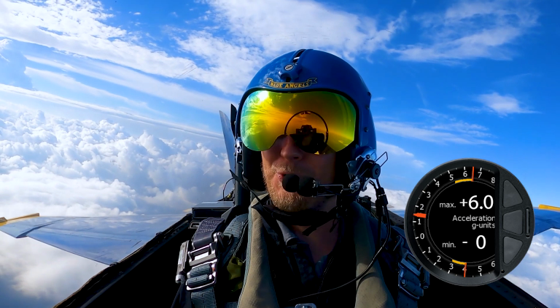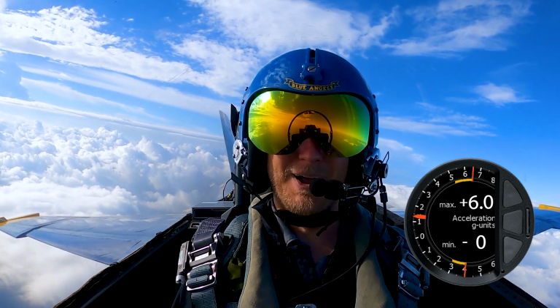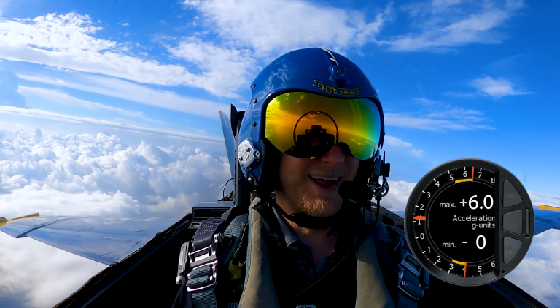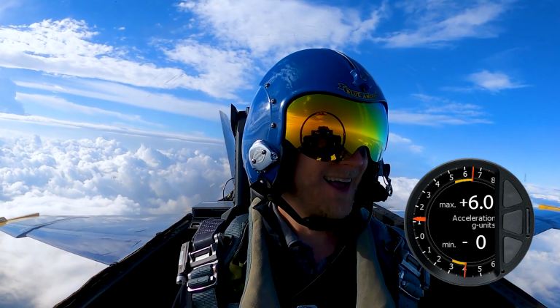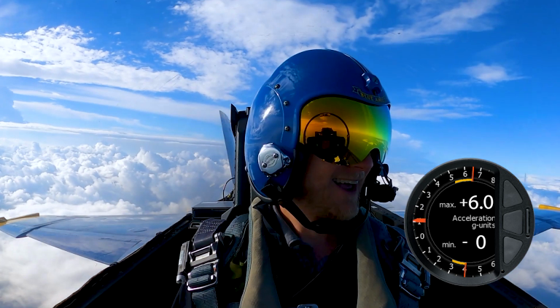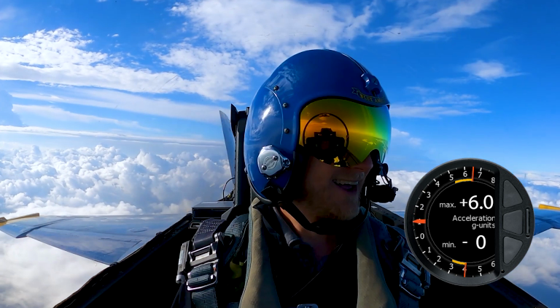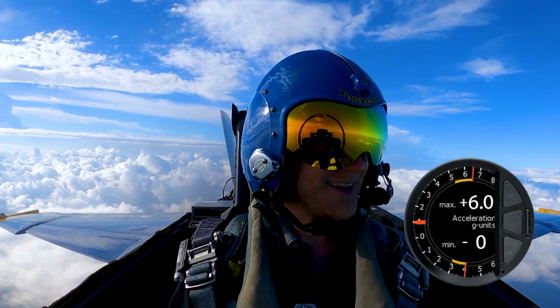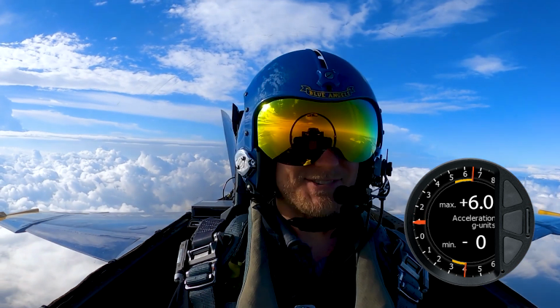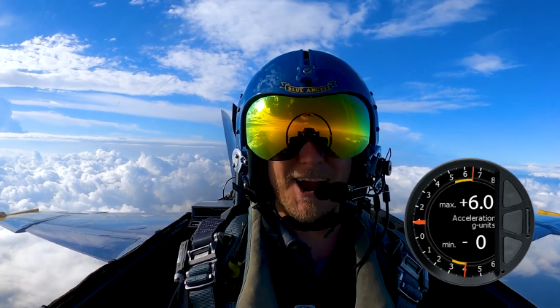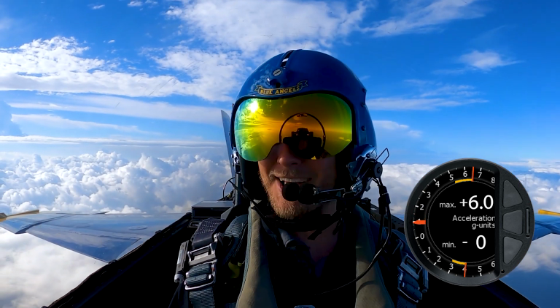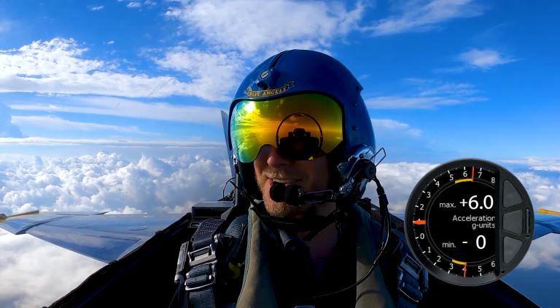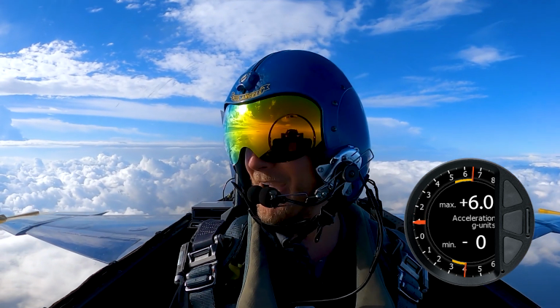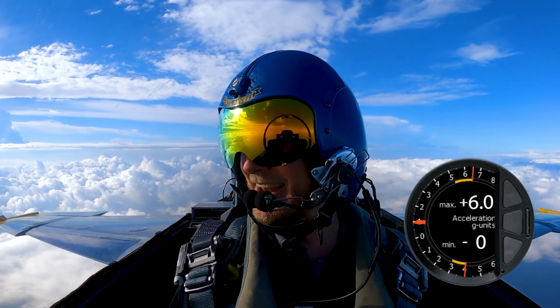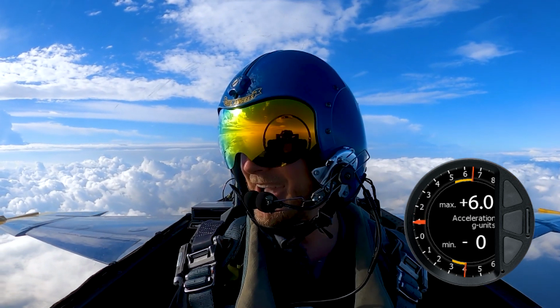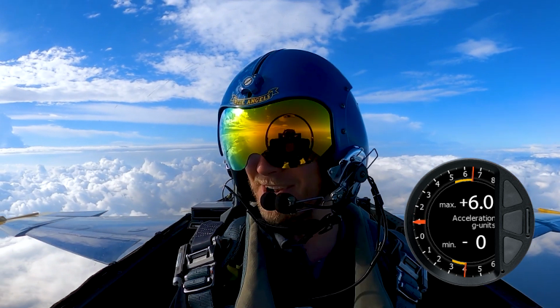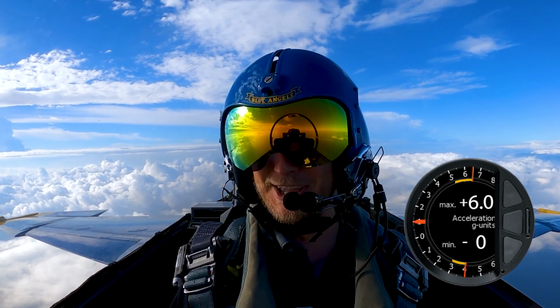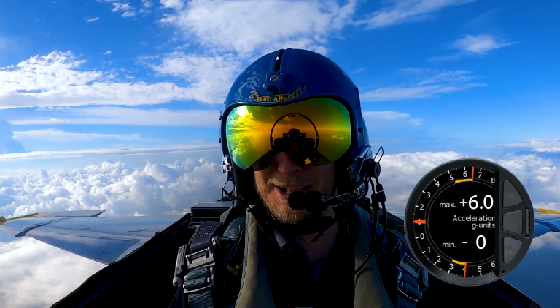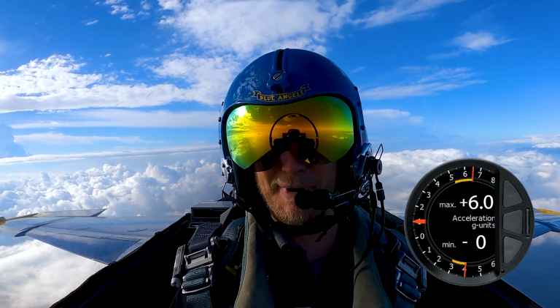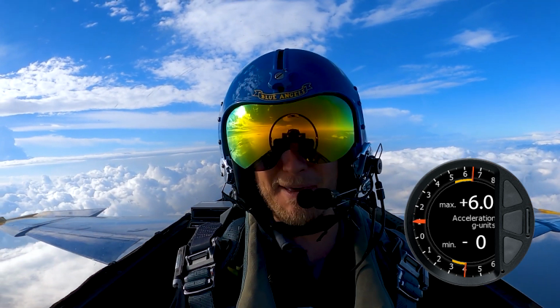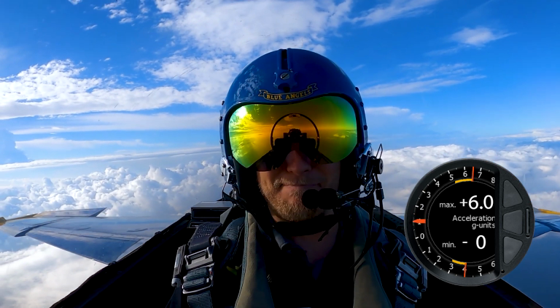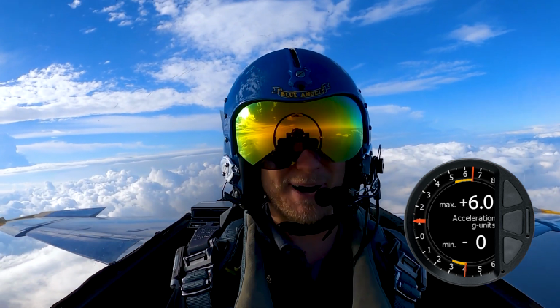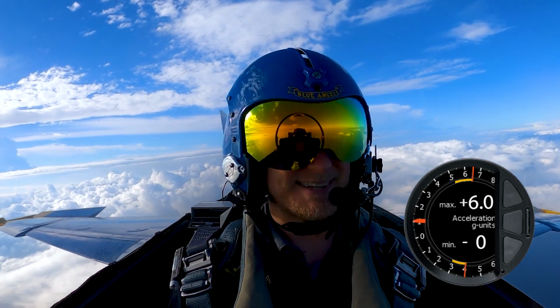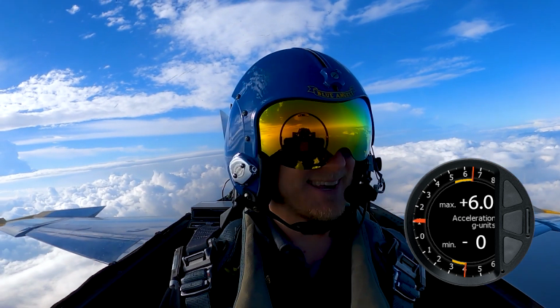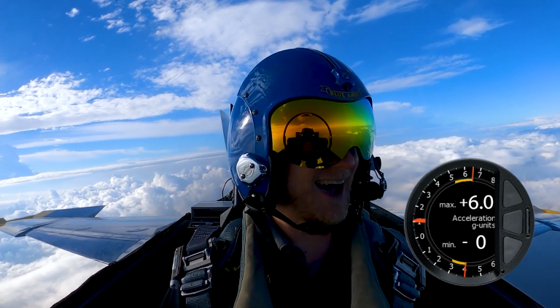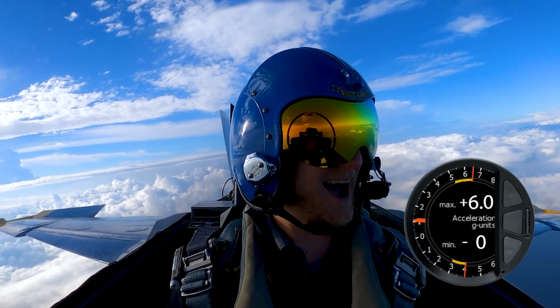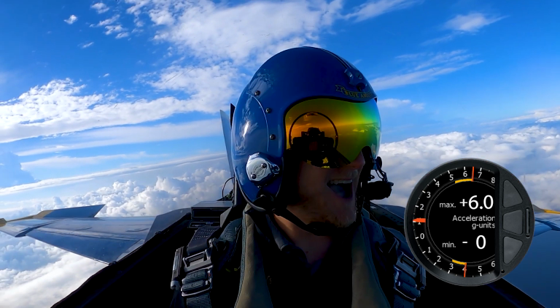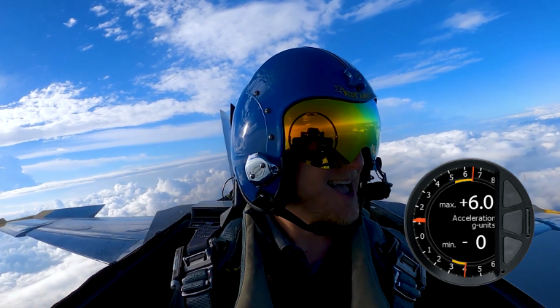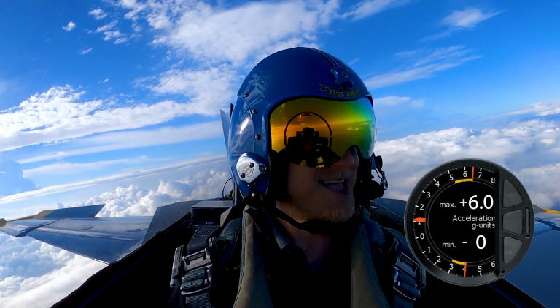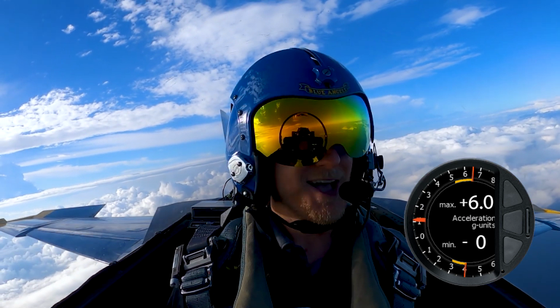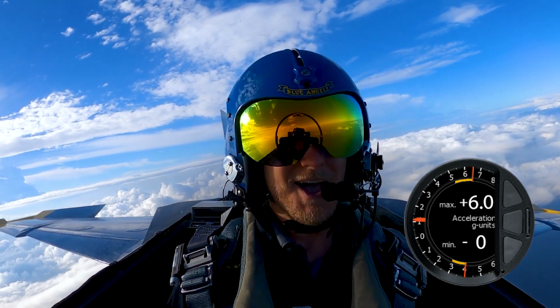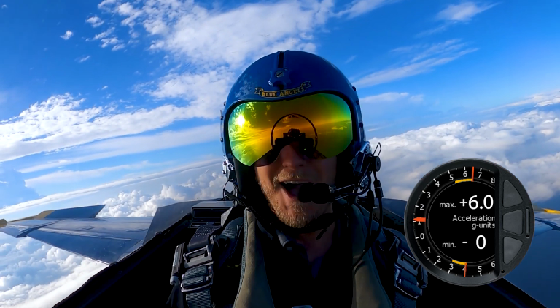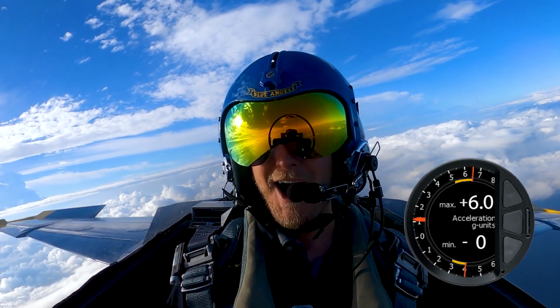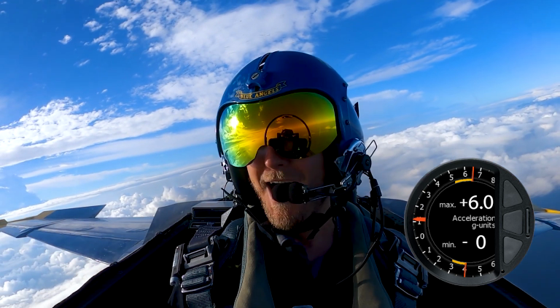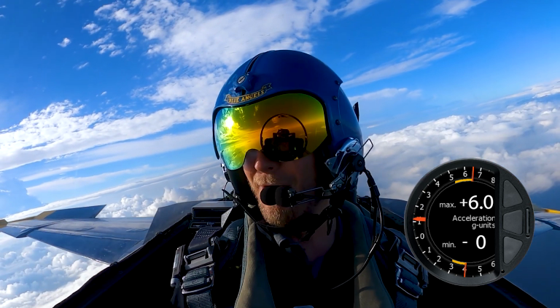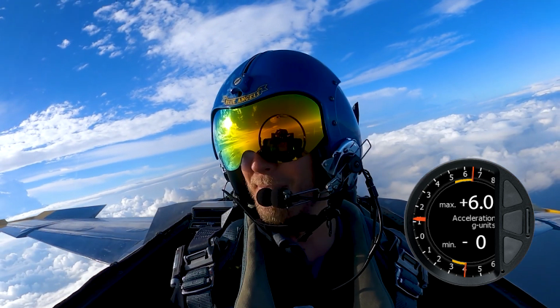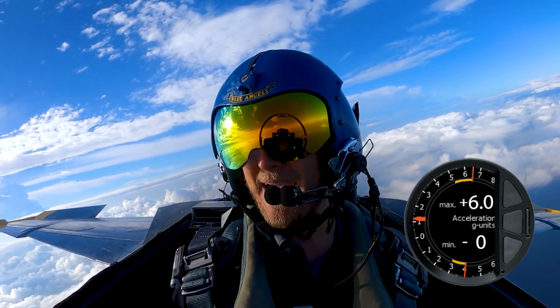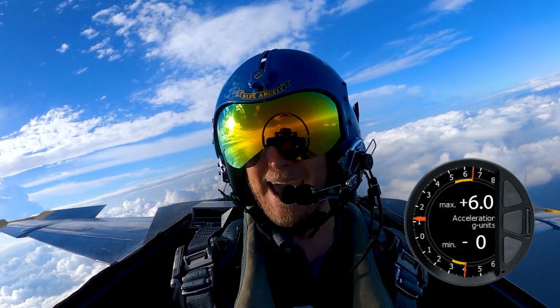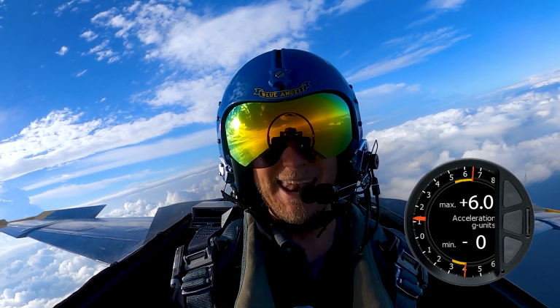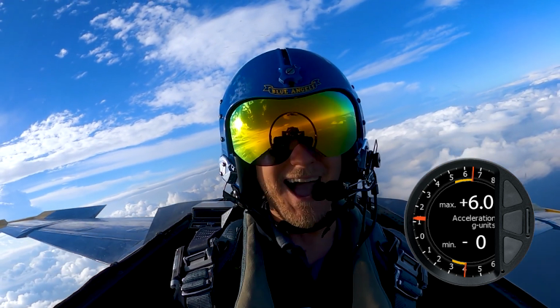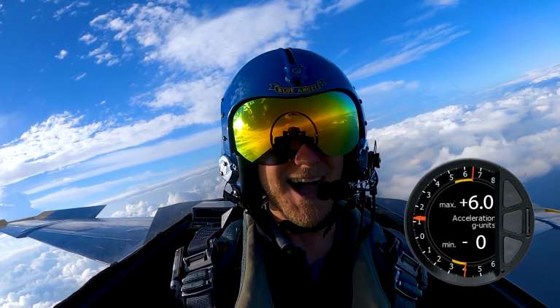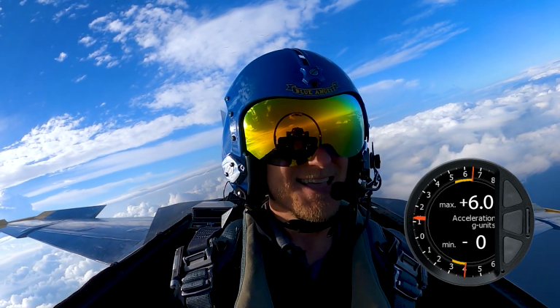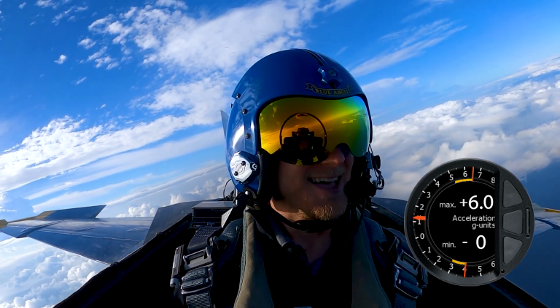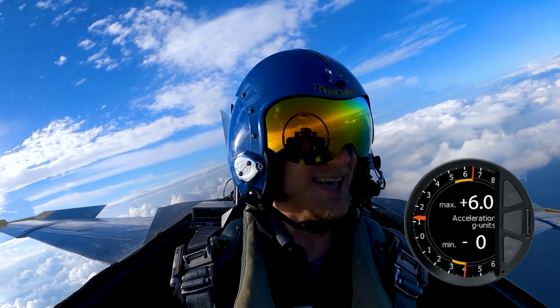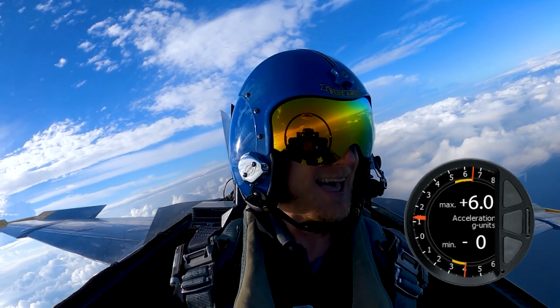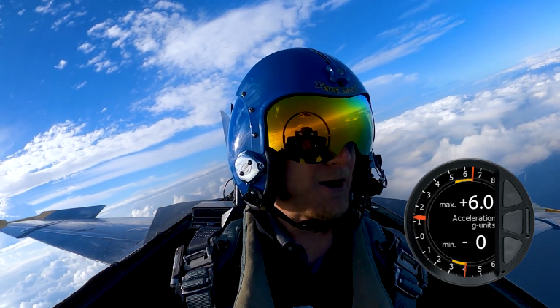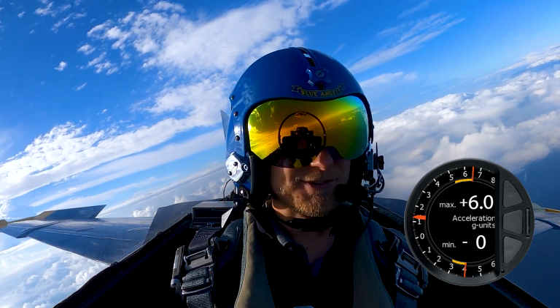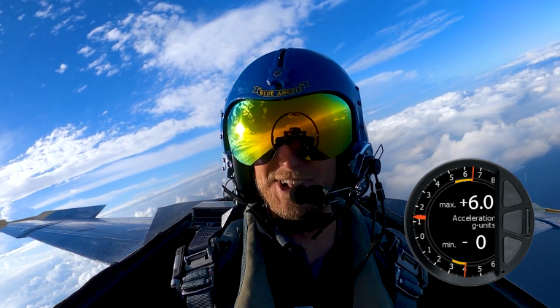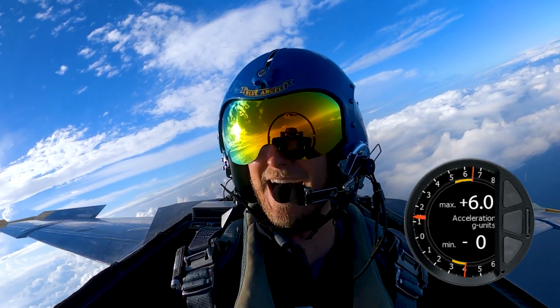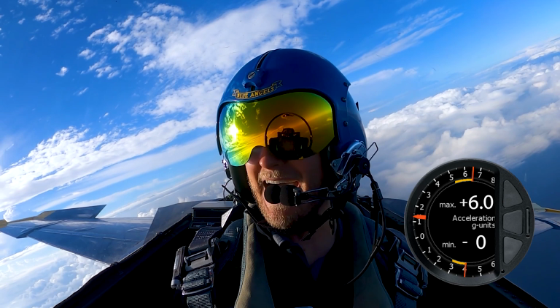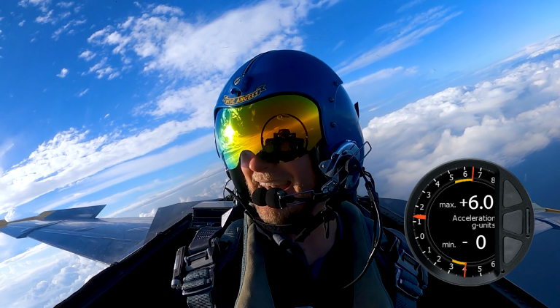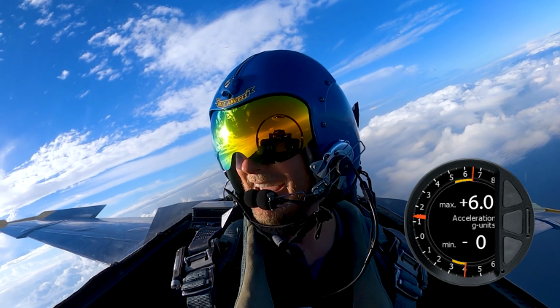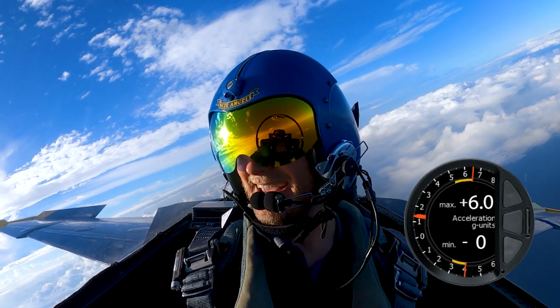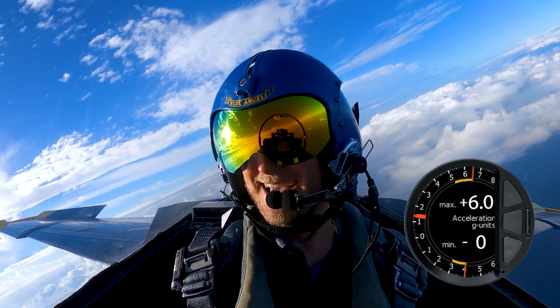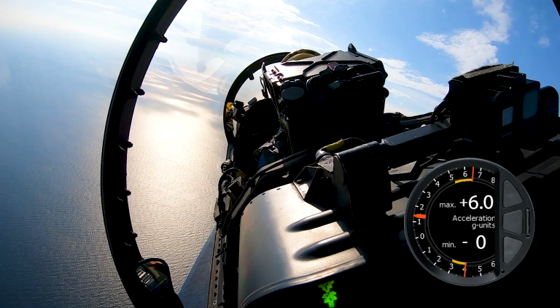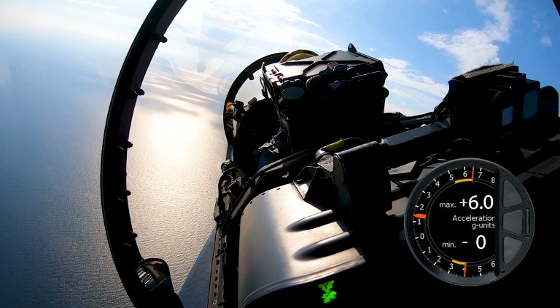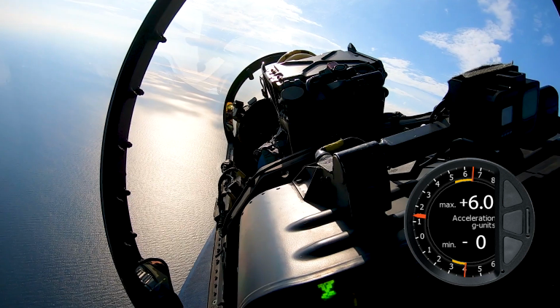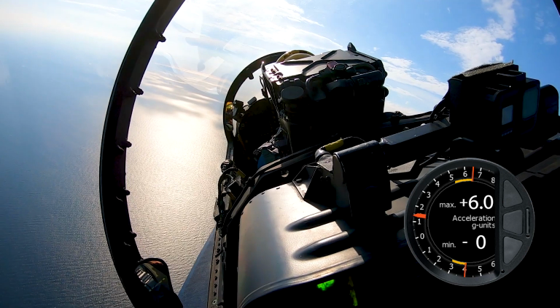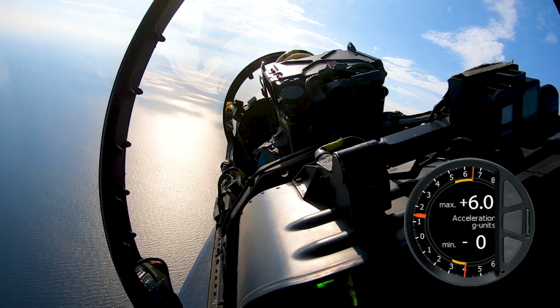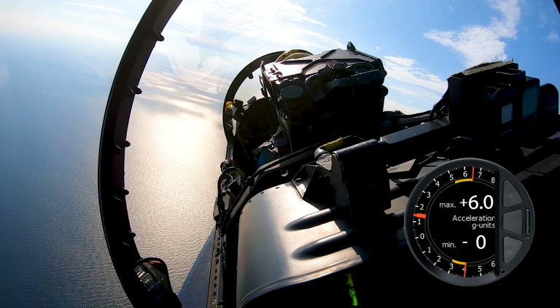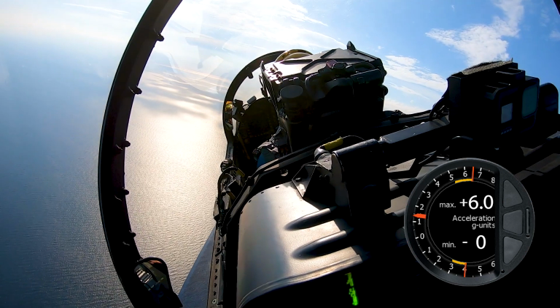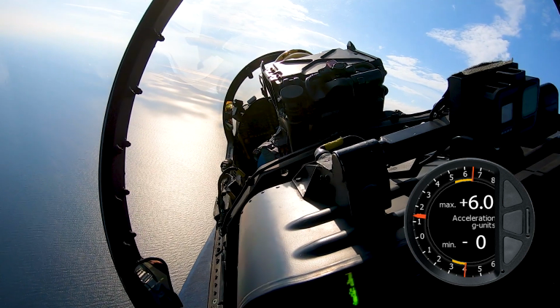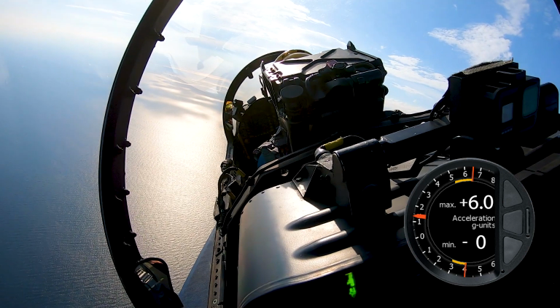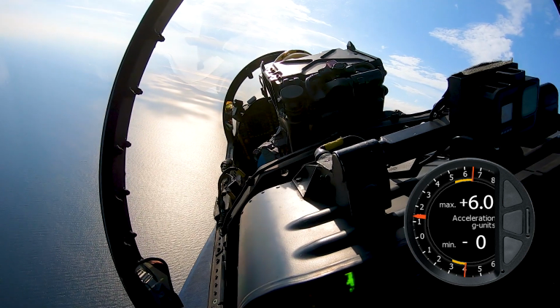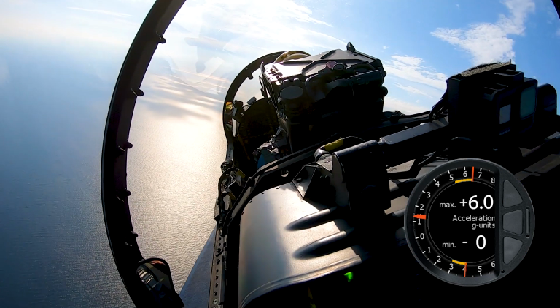How you feeling? I started graying out a little bit, but man, that was a lot. Well, I'm glad you're having fun.